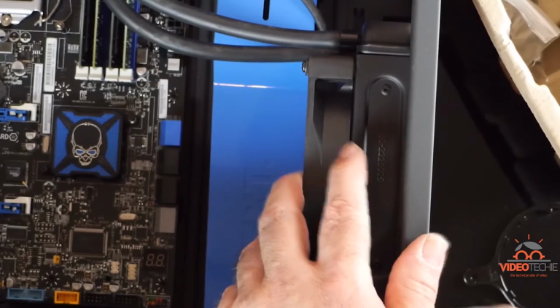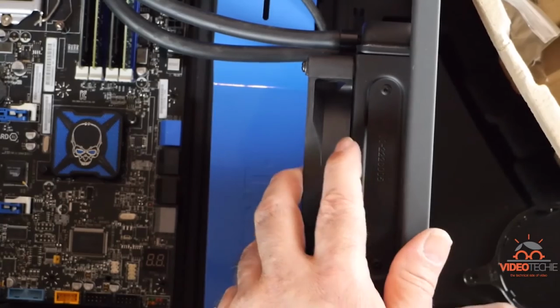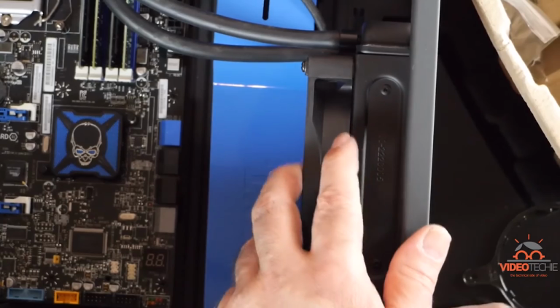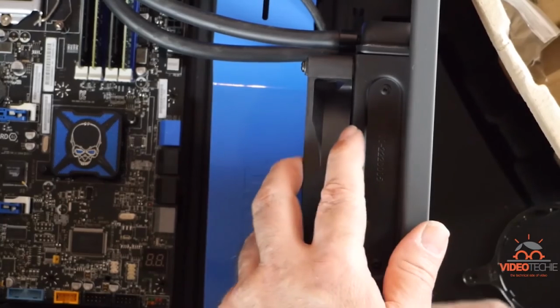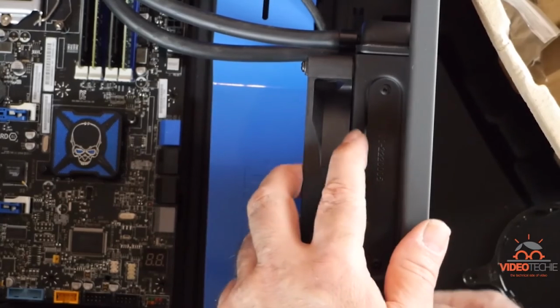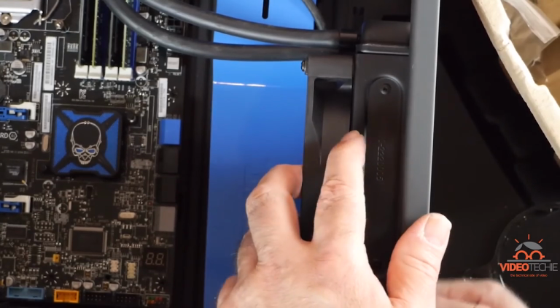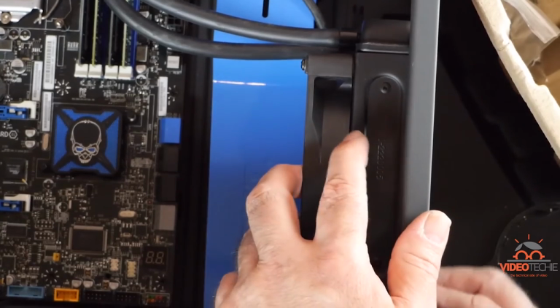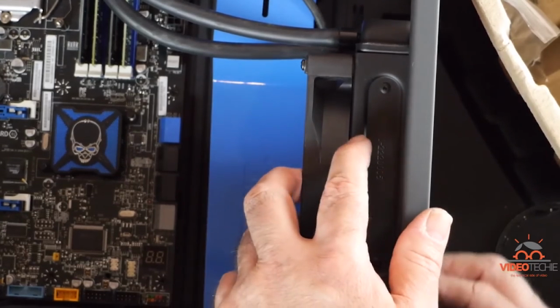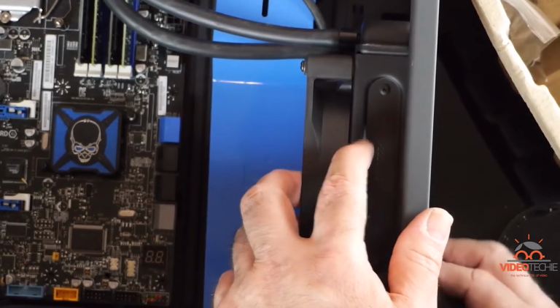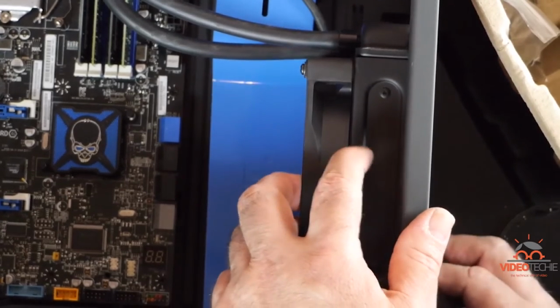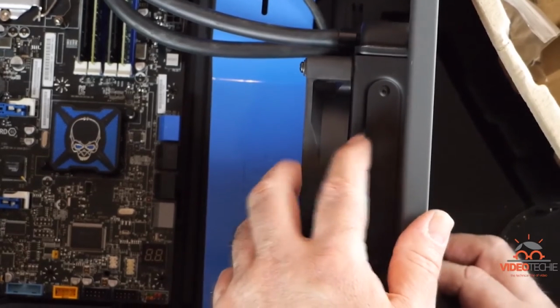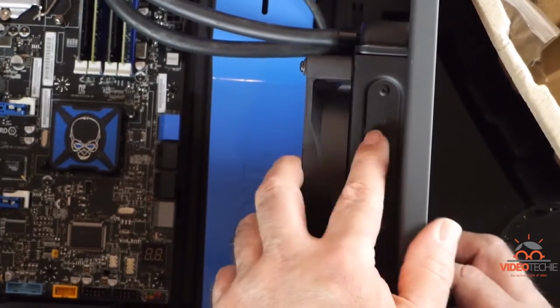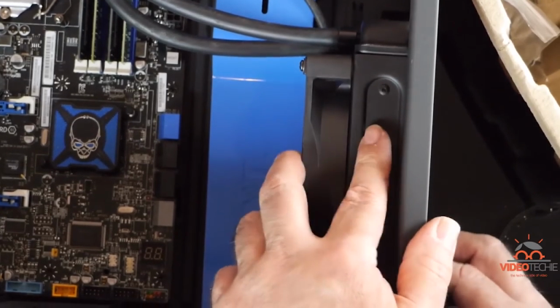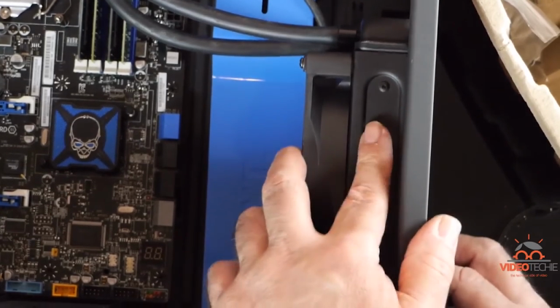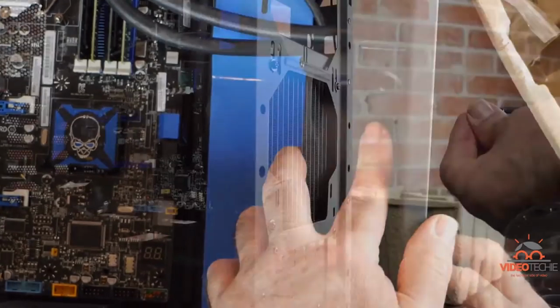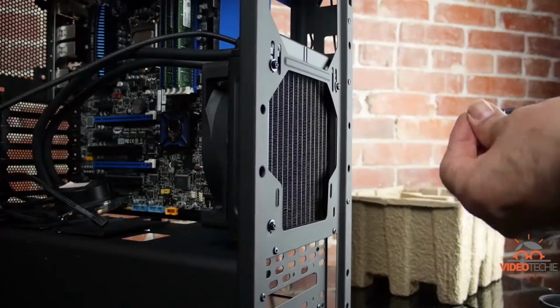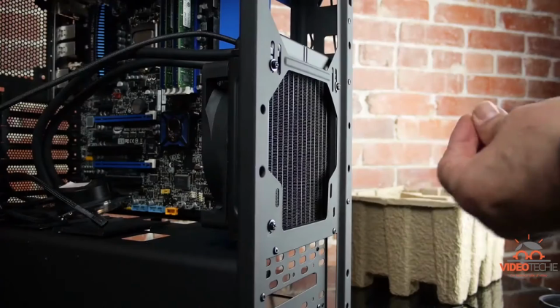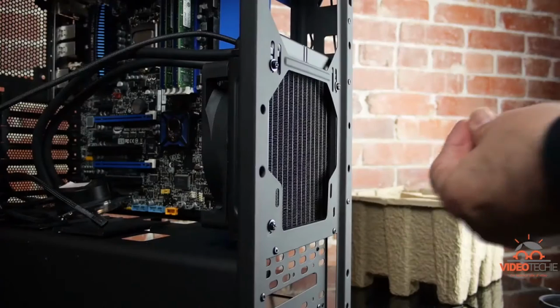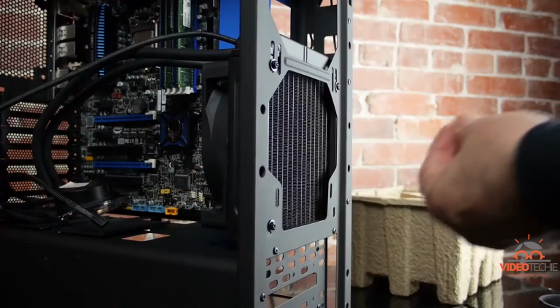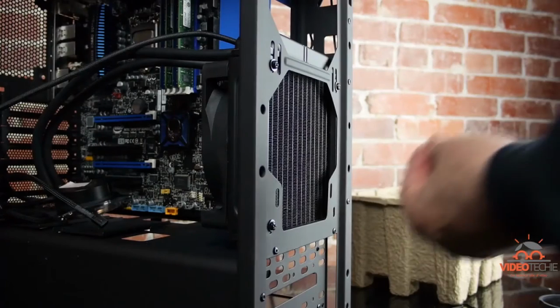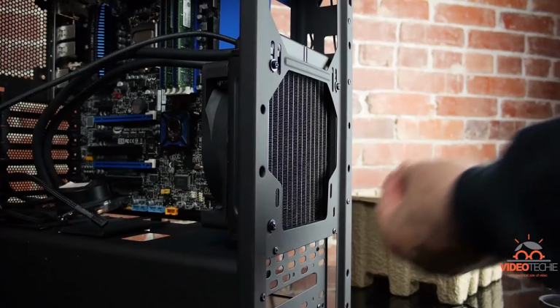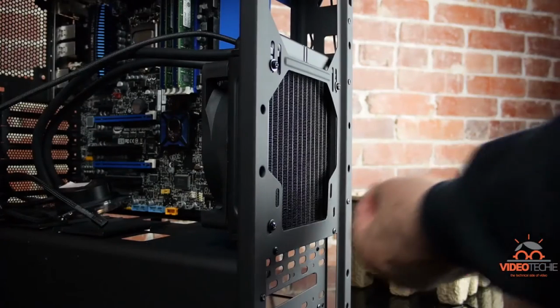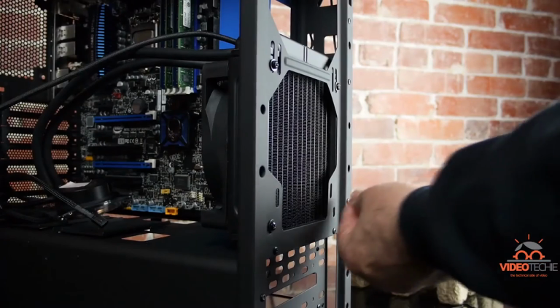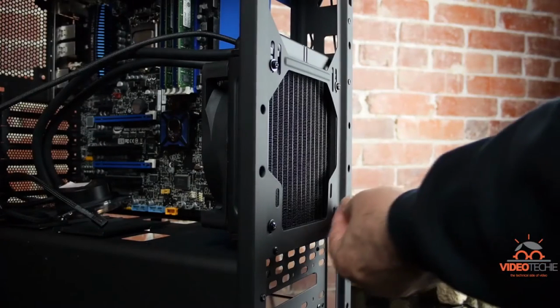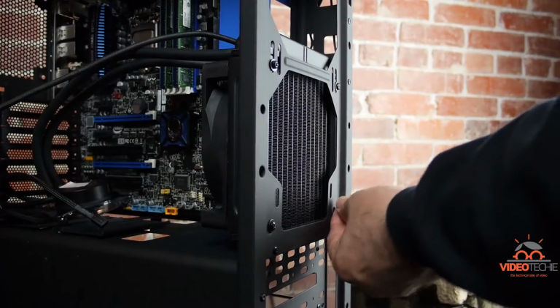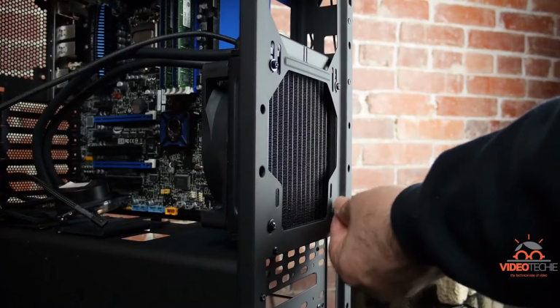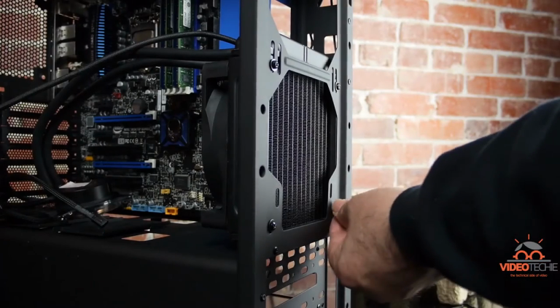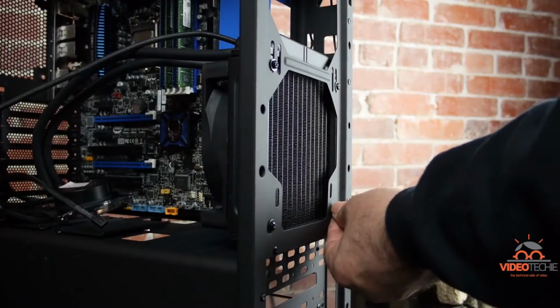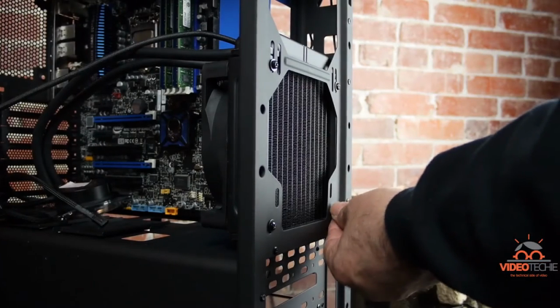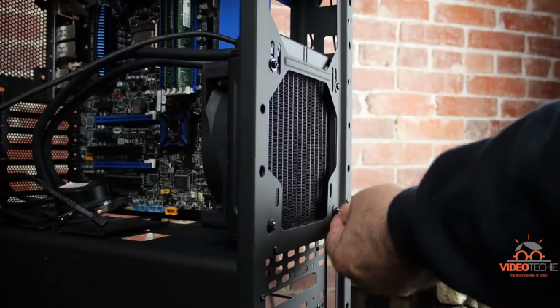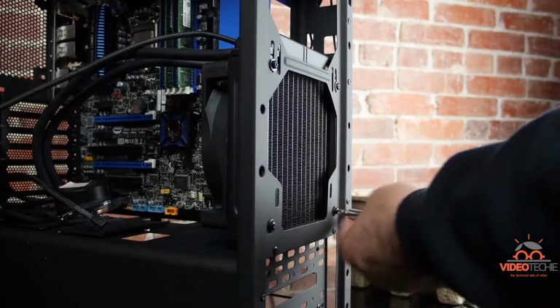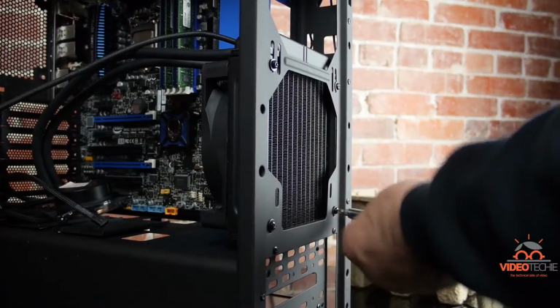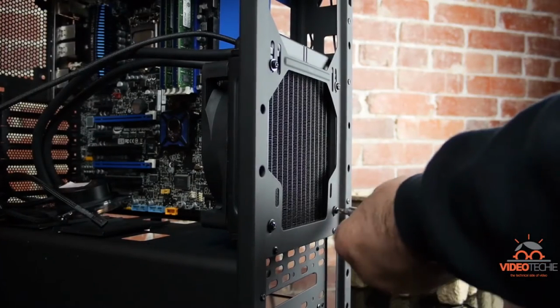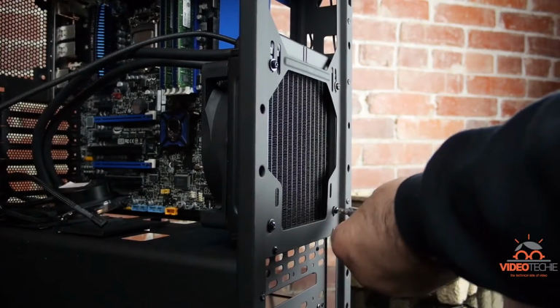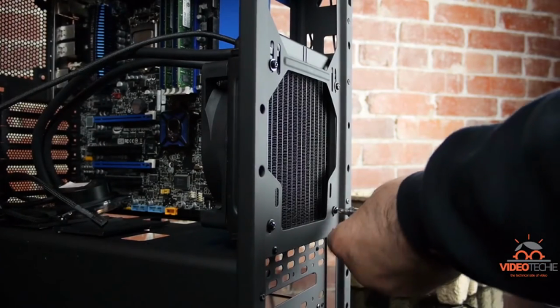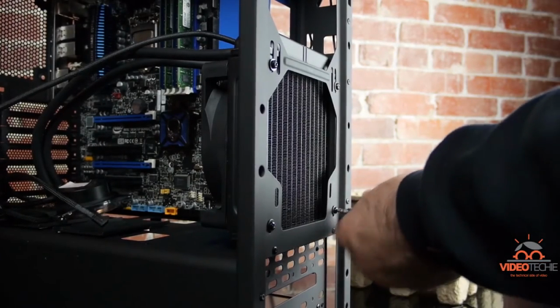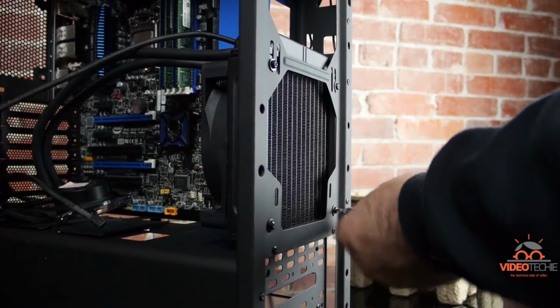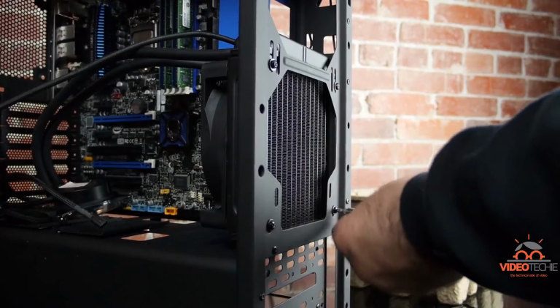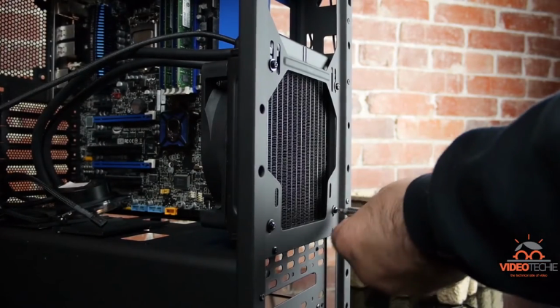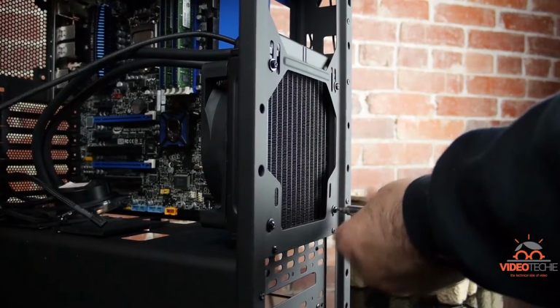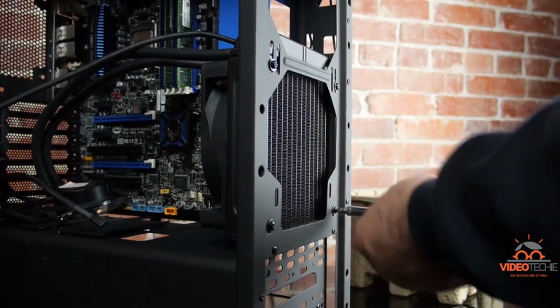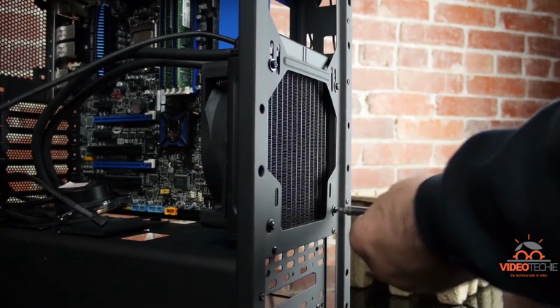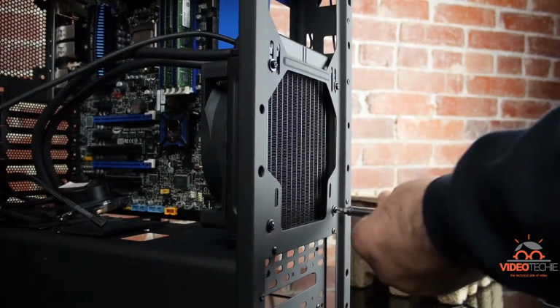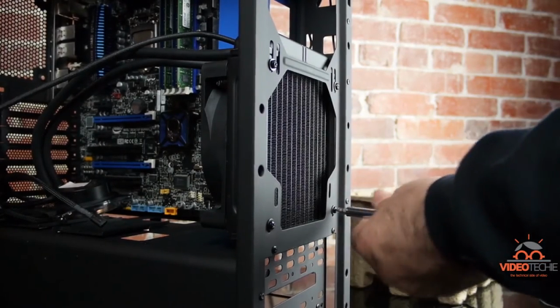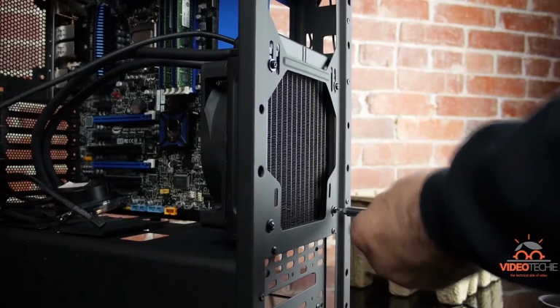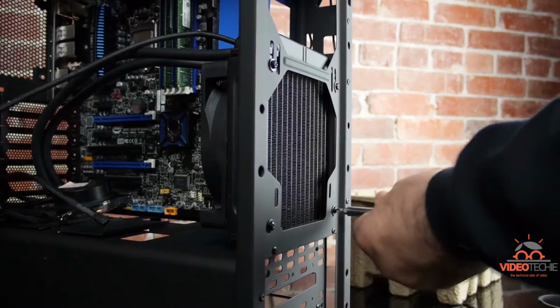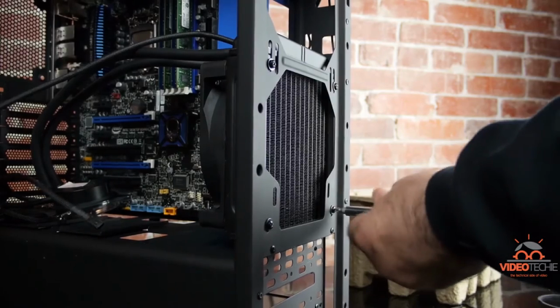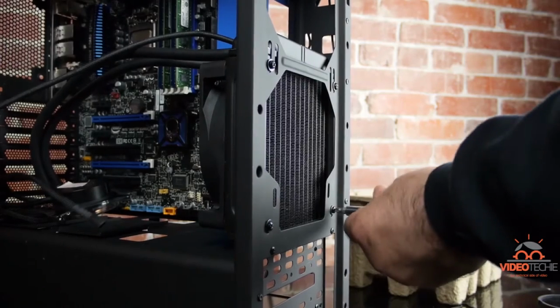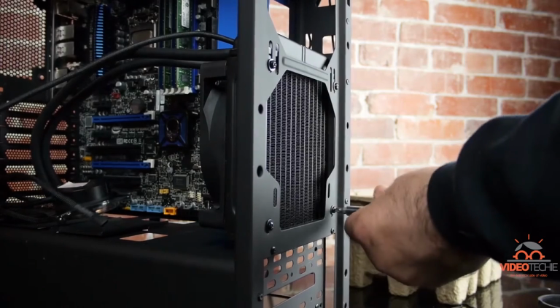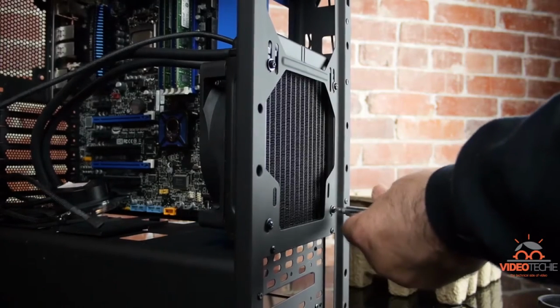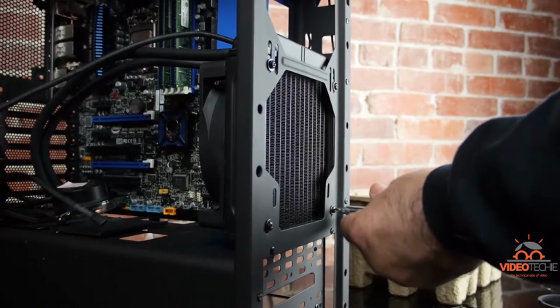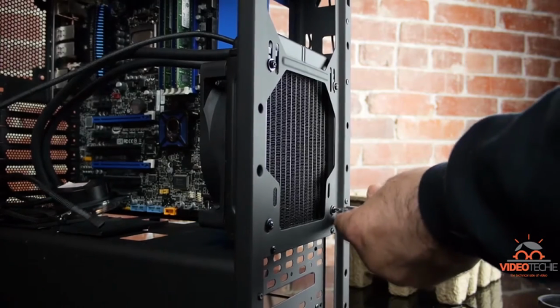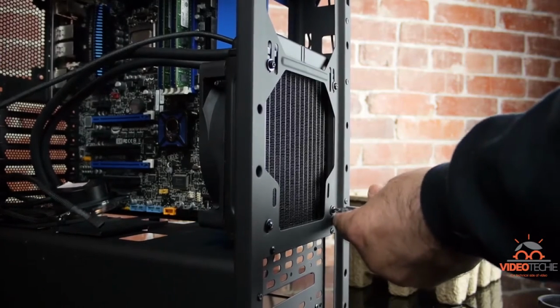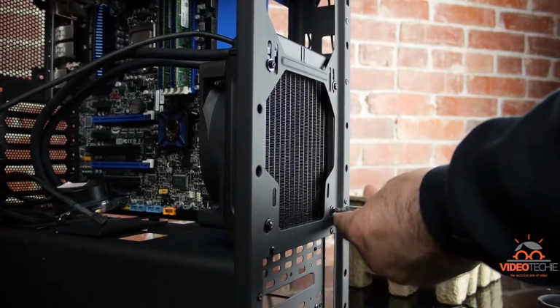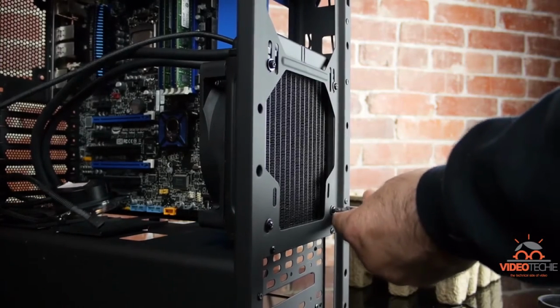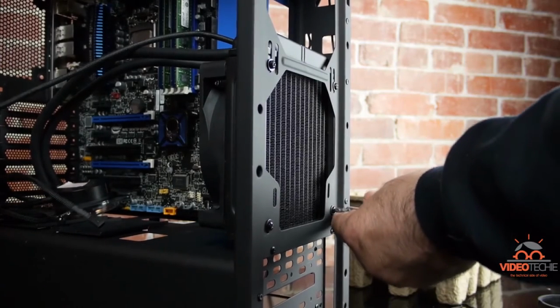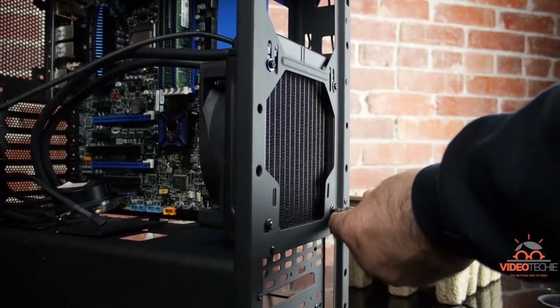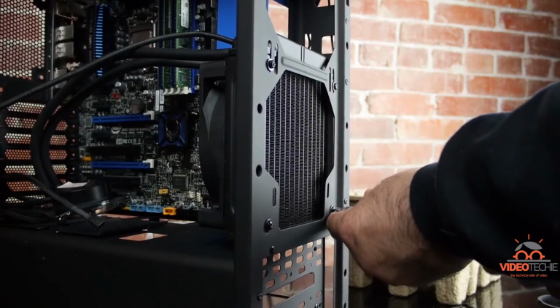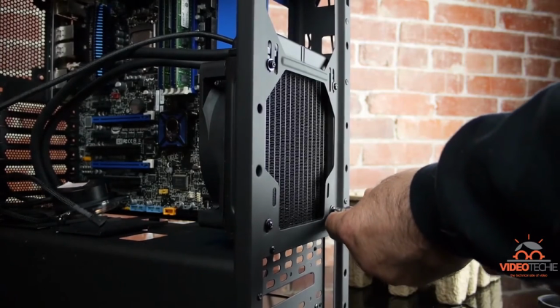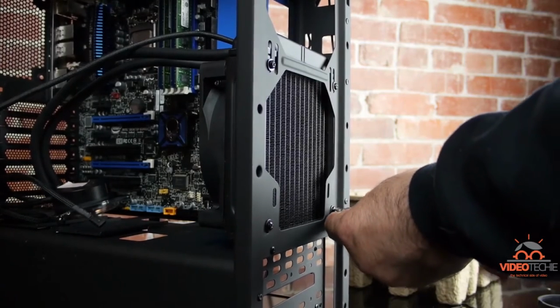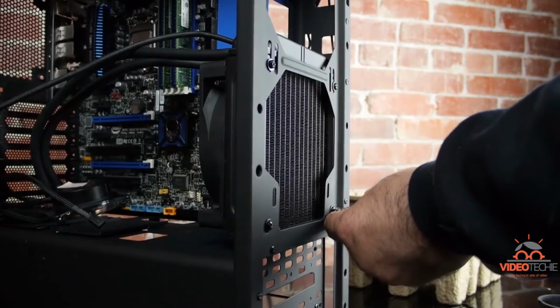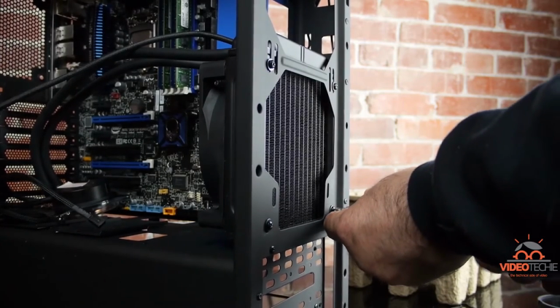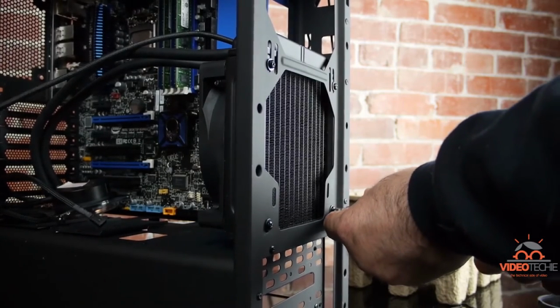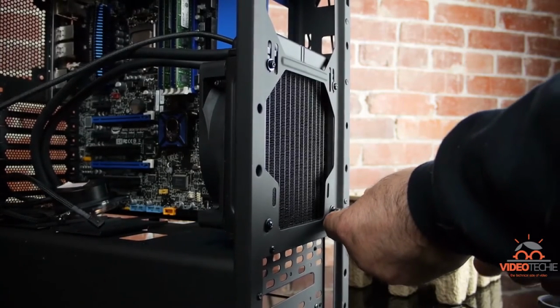We'll snap it in place, fasten the radiator to the case, and then set it down.